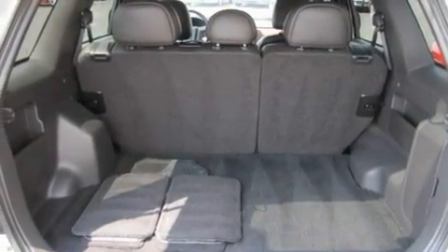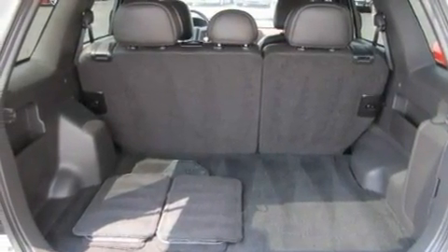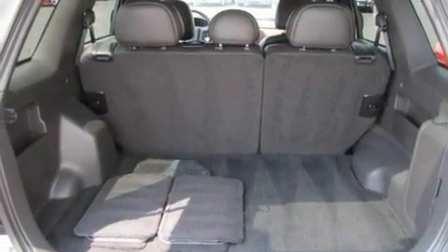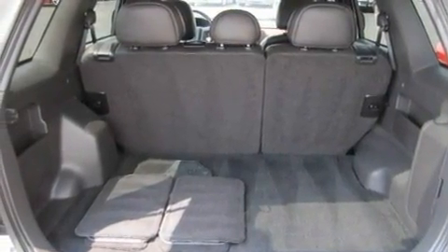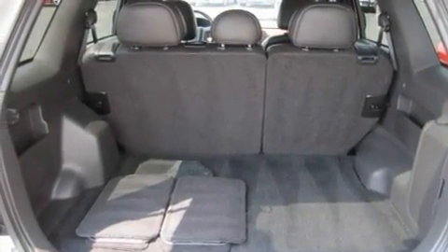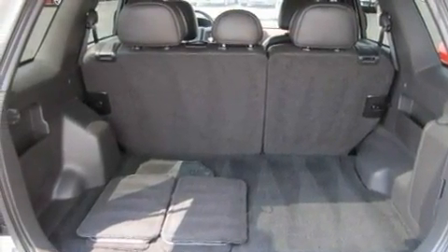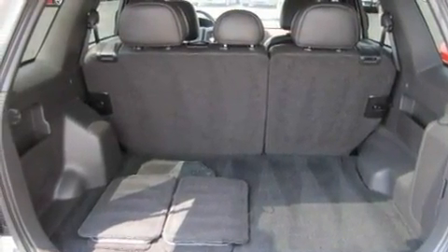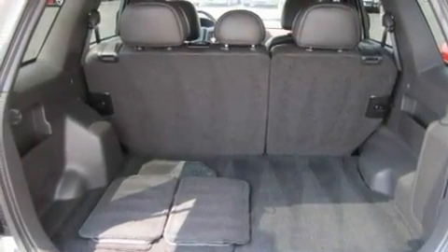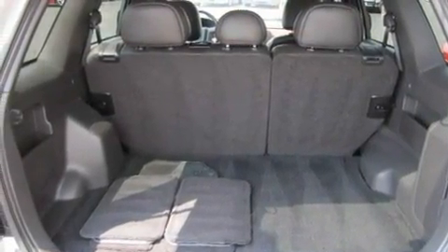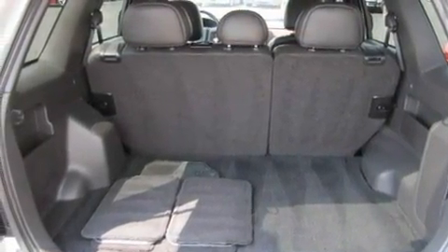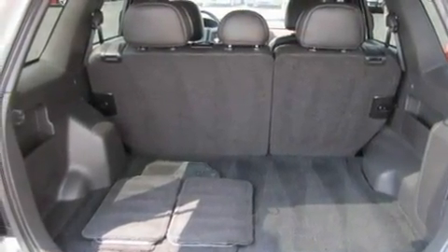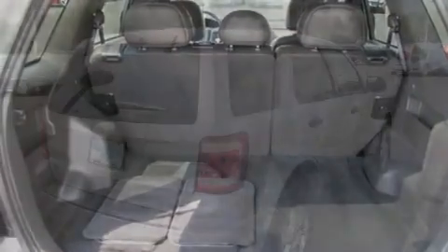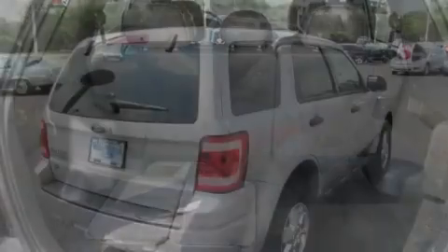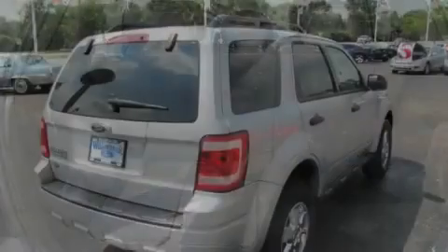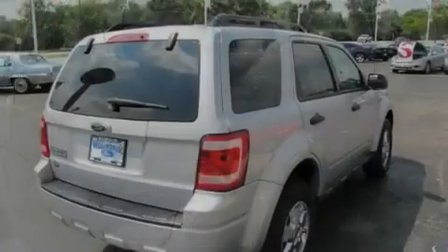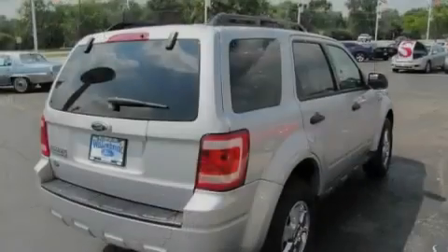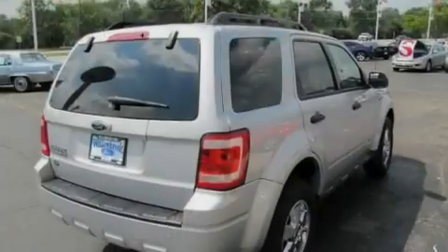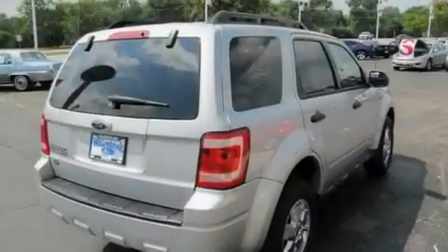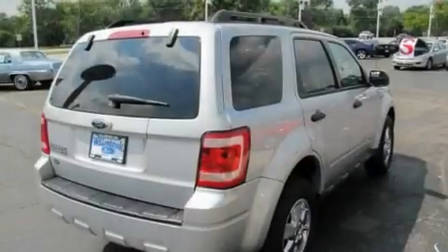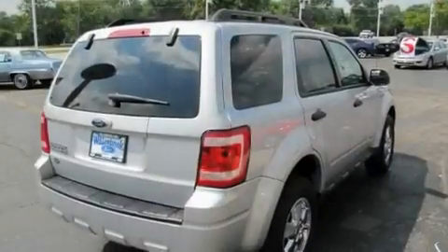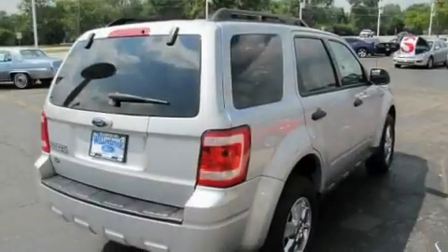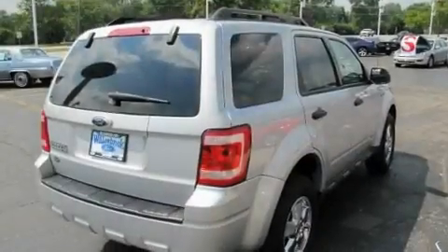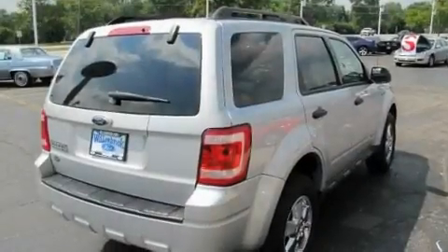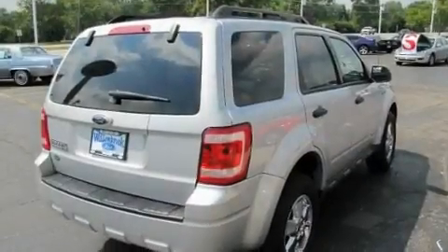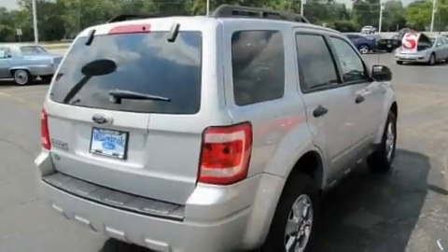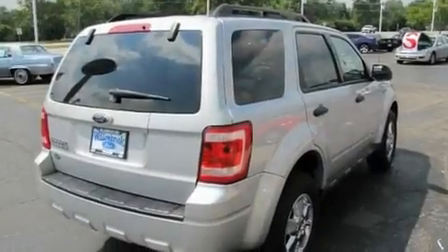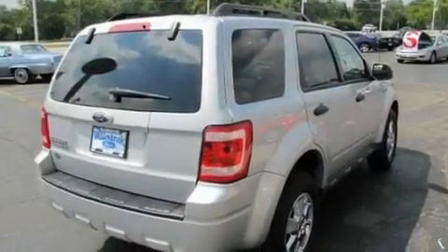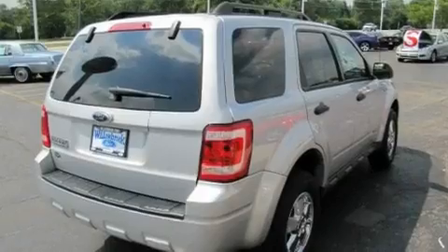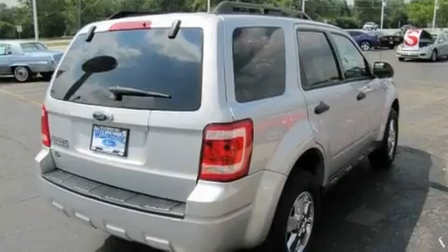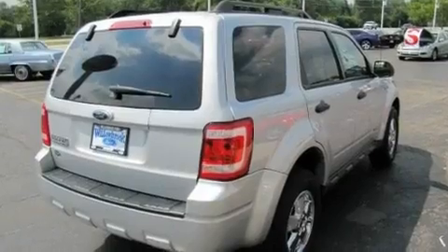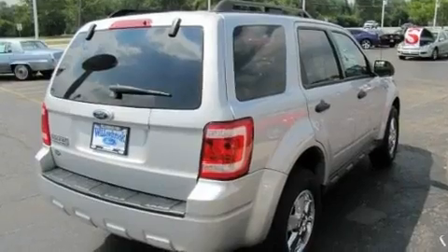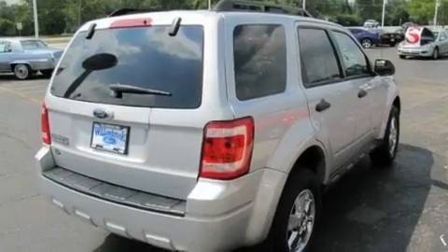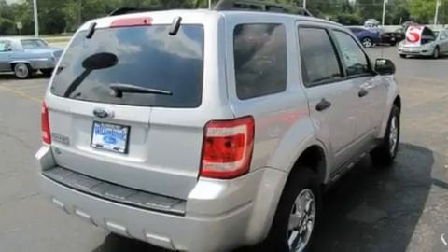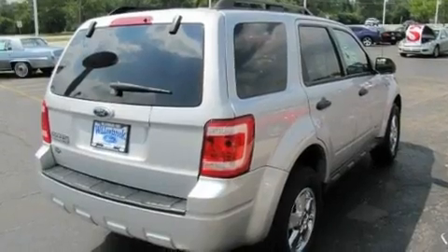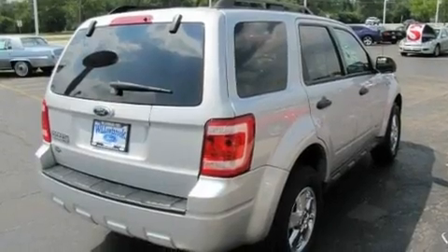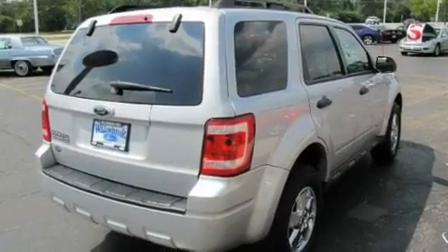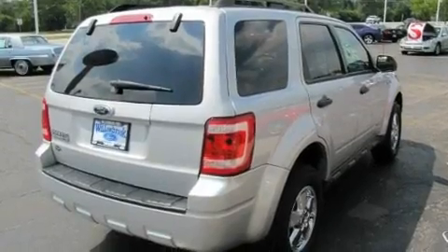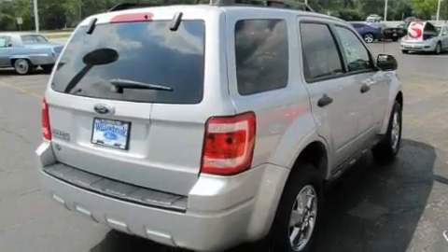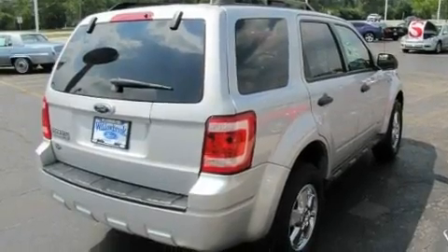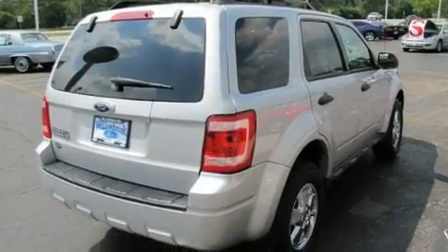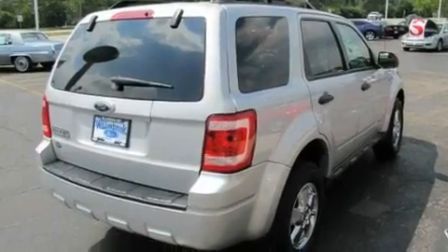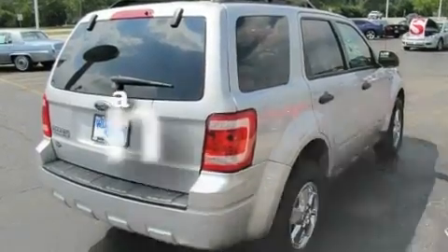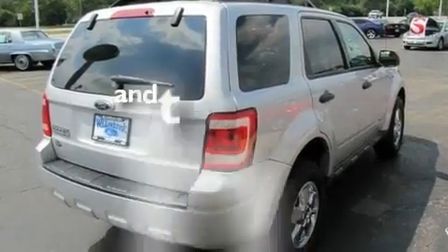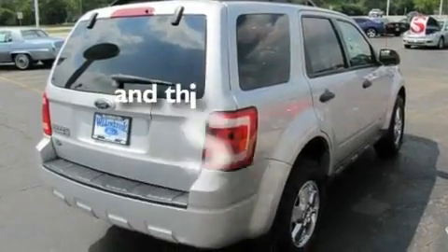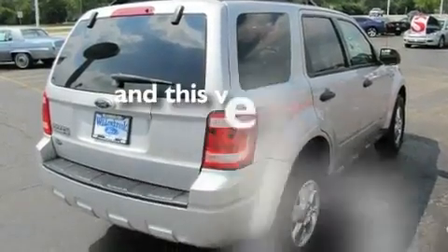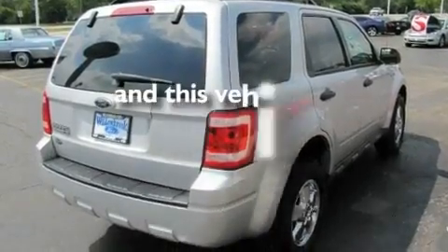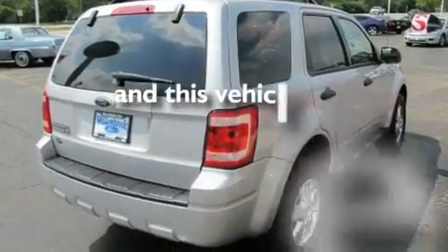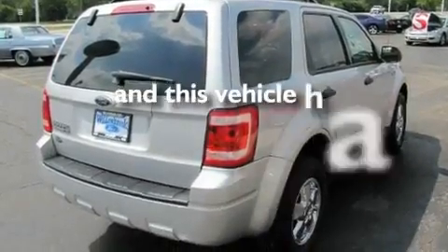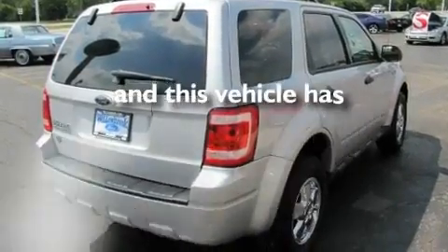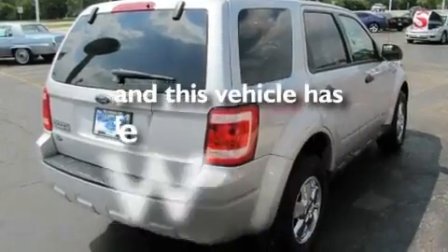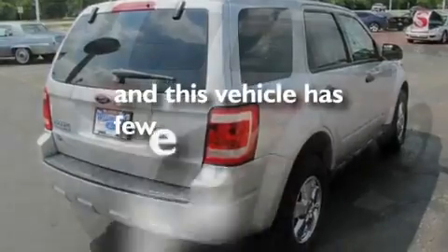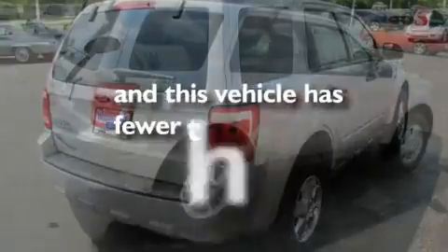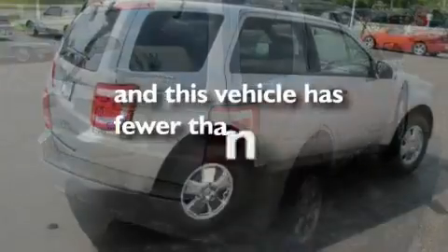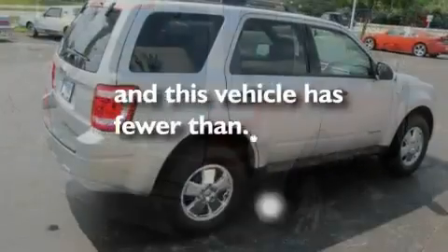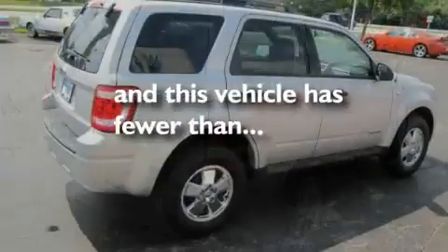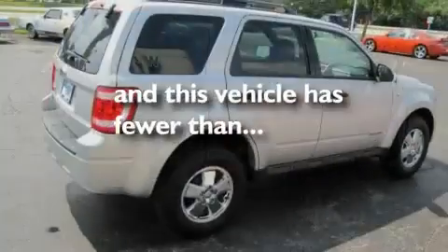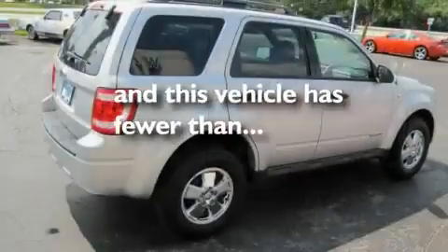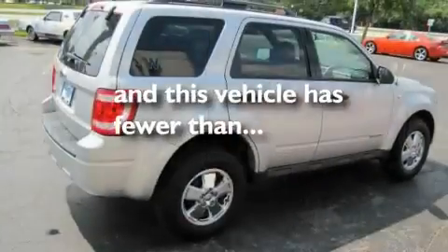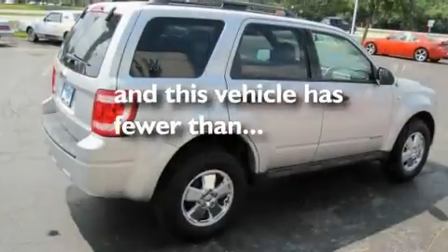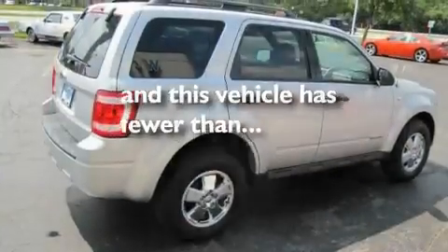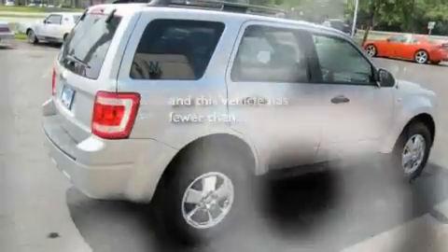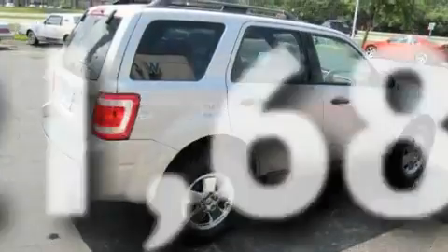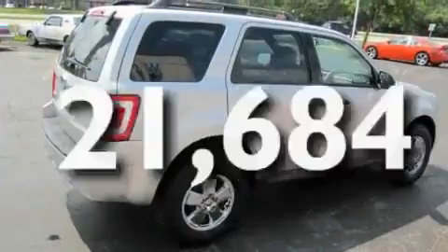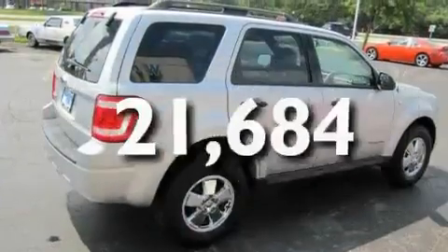Additional features include an engine immobilizer theft deterrent system, a chrome grille, a low-tire pressure indicator, 12-volt power outlets, and this vehicle has fewer than 22,000 miles on the odometer.